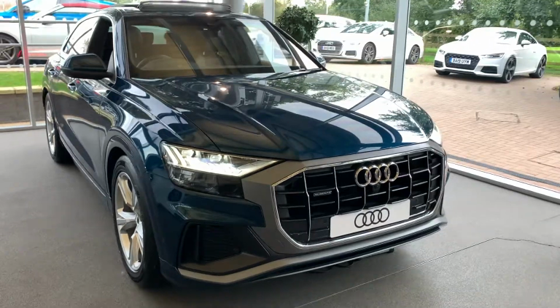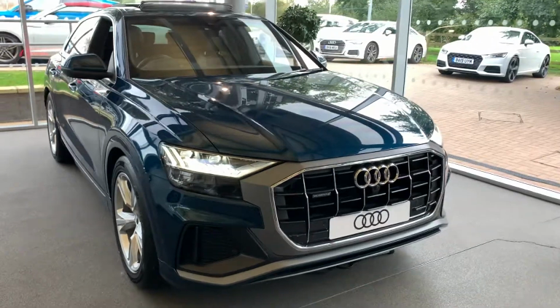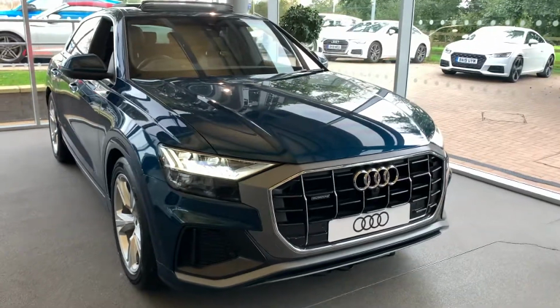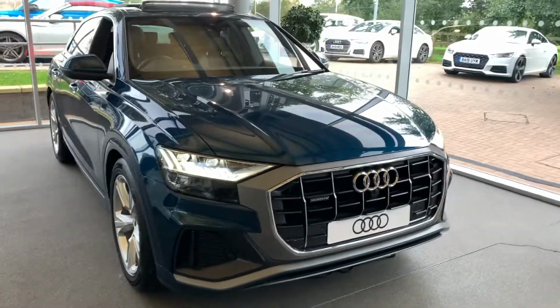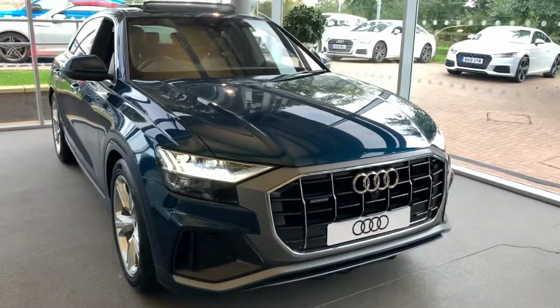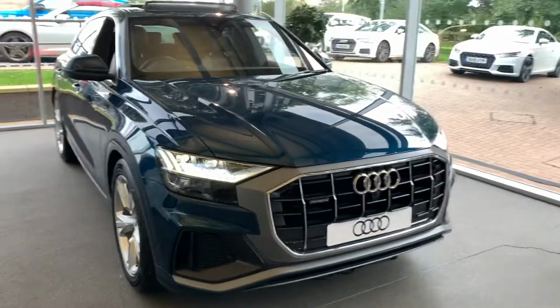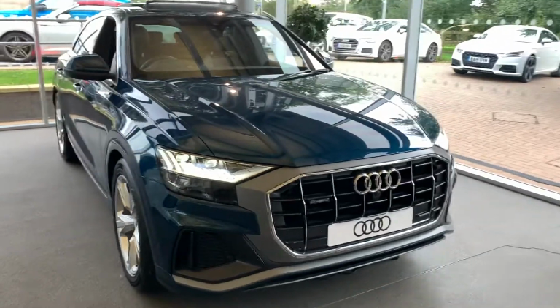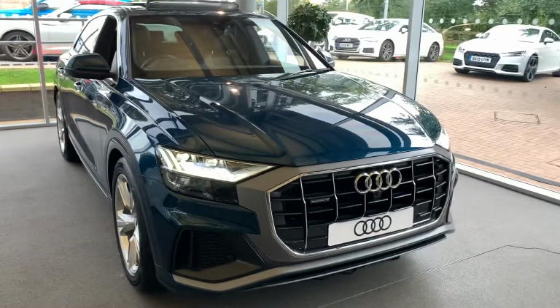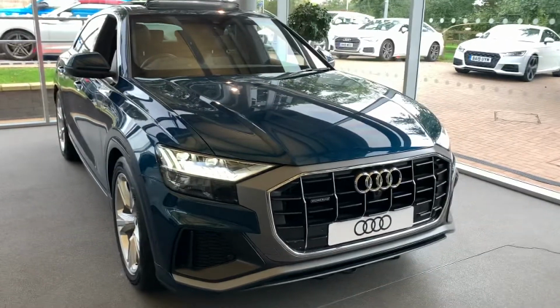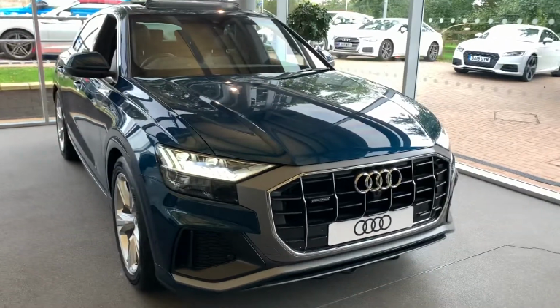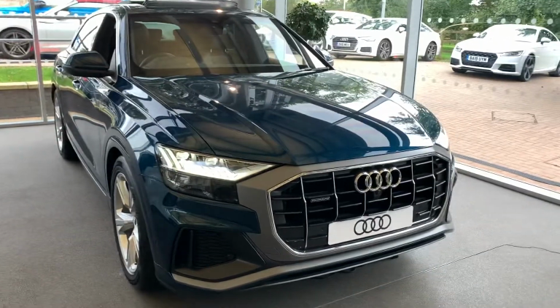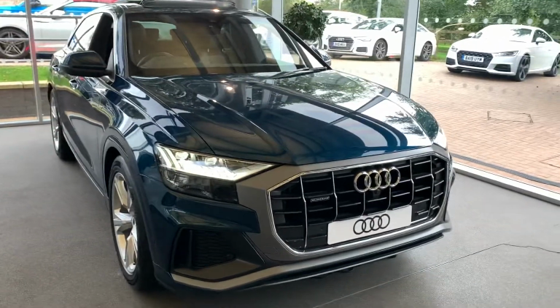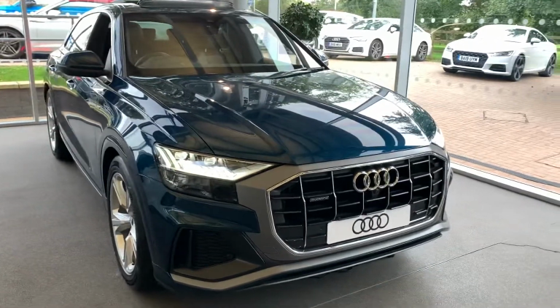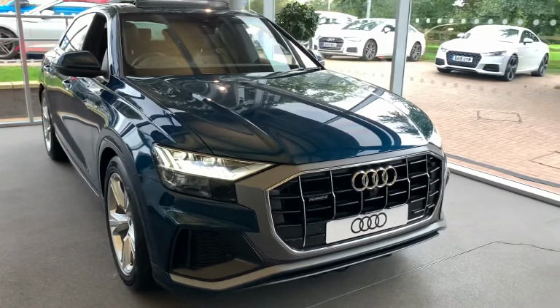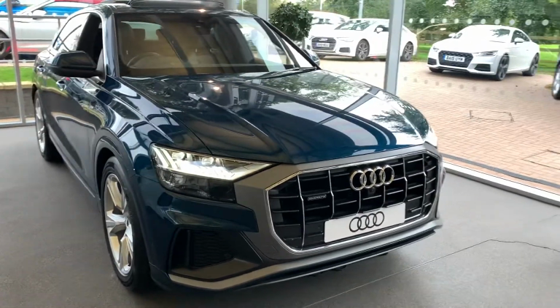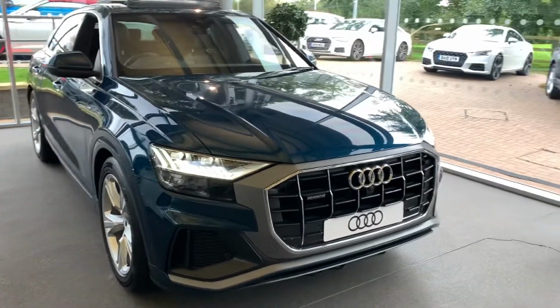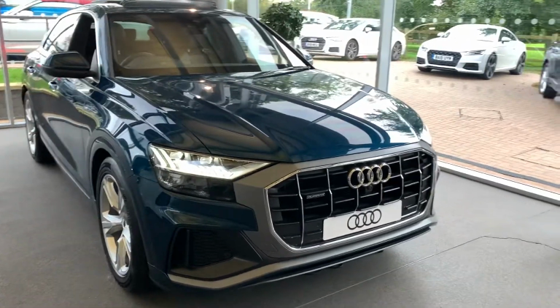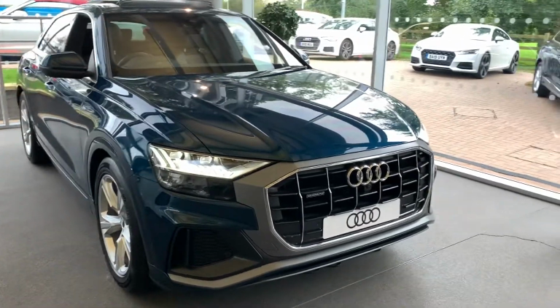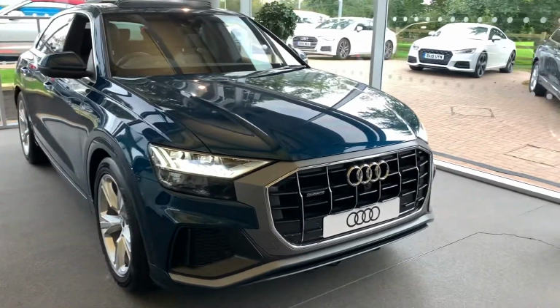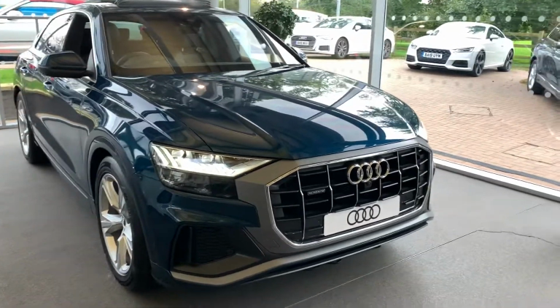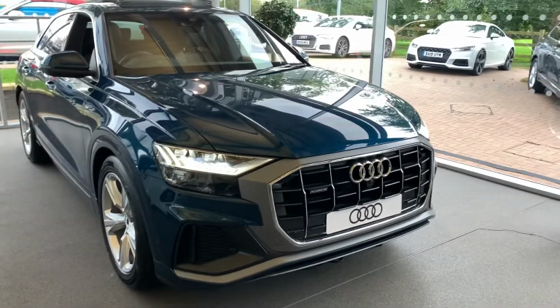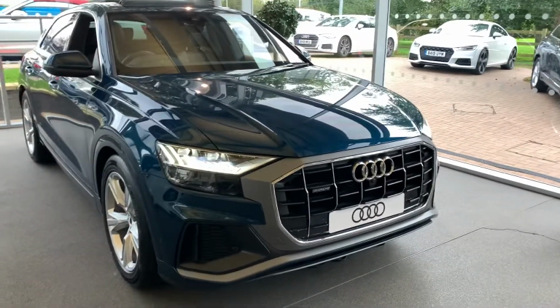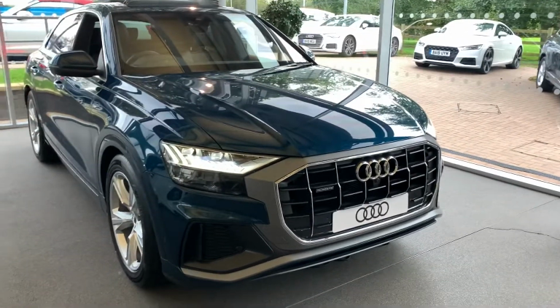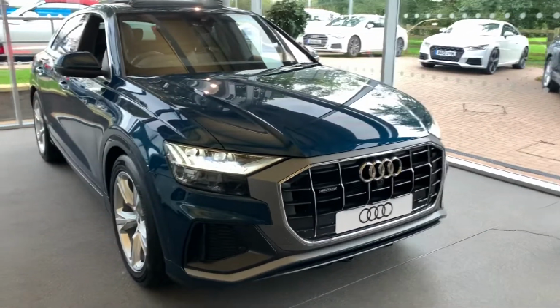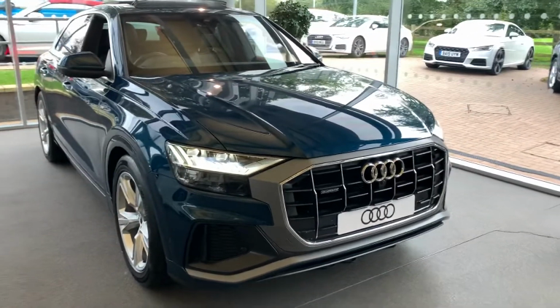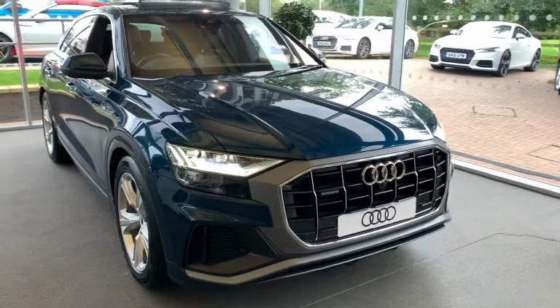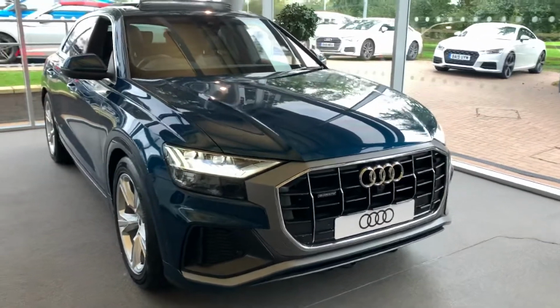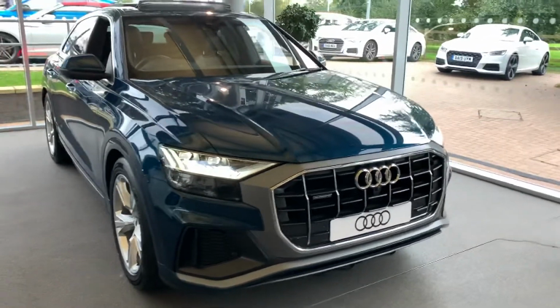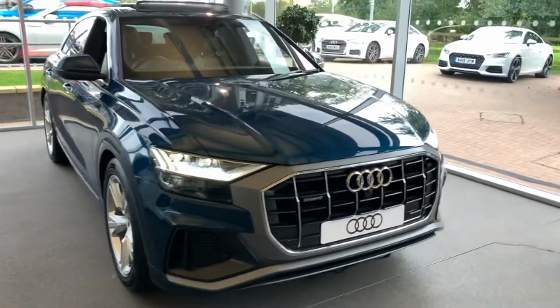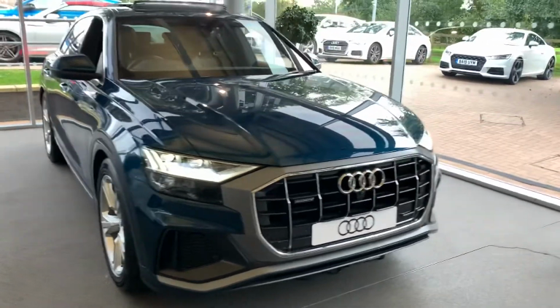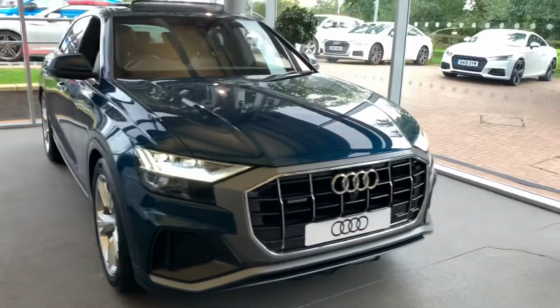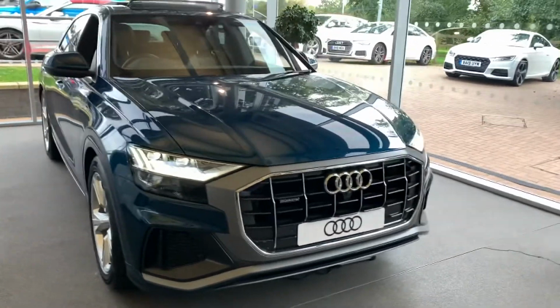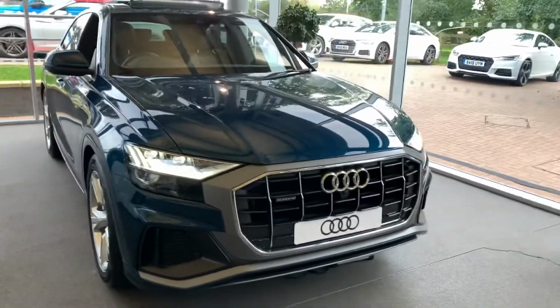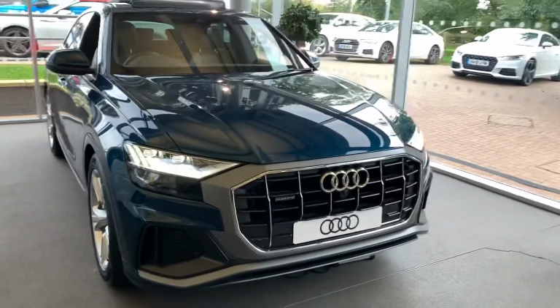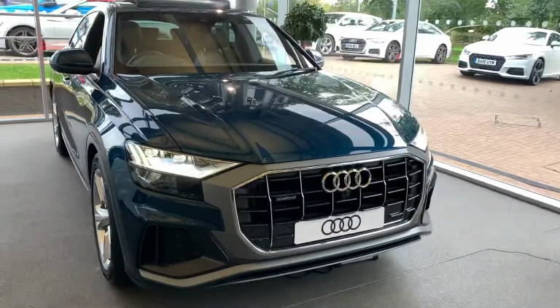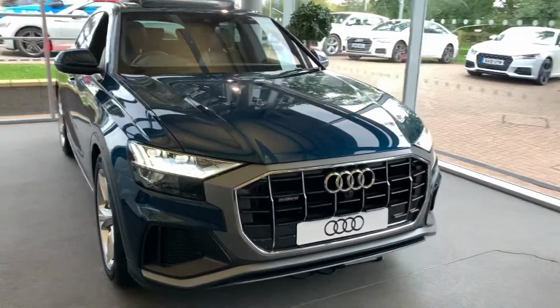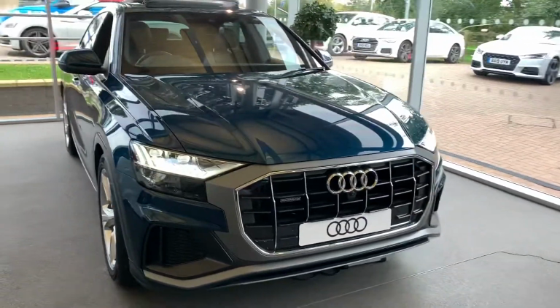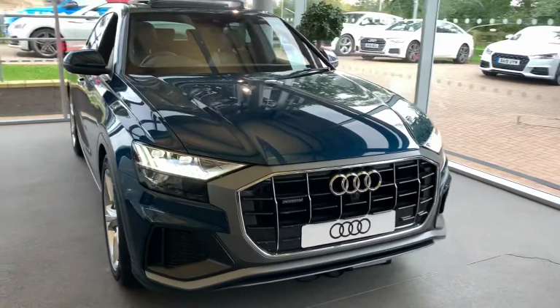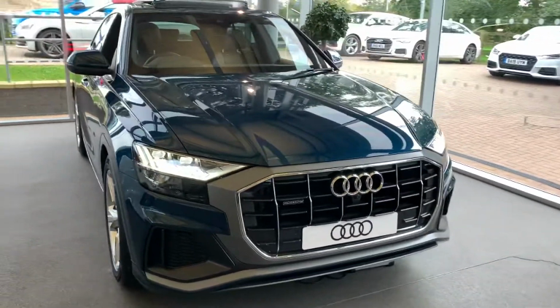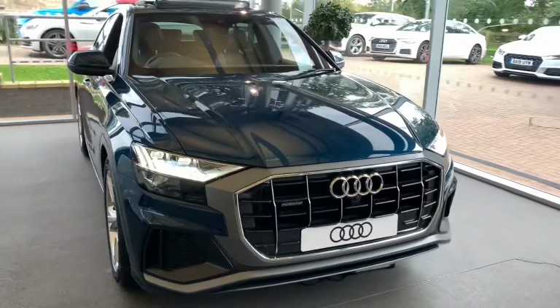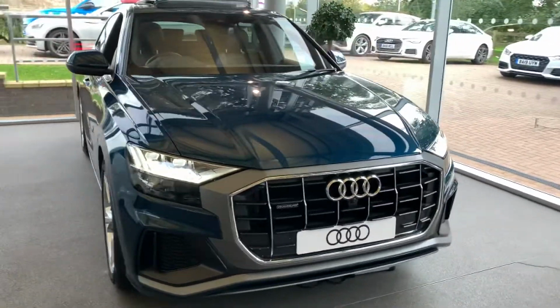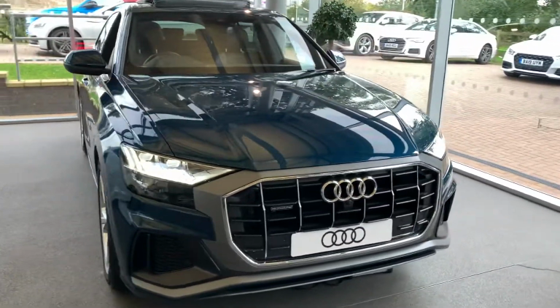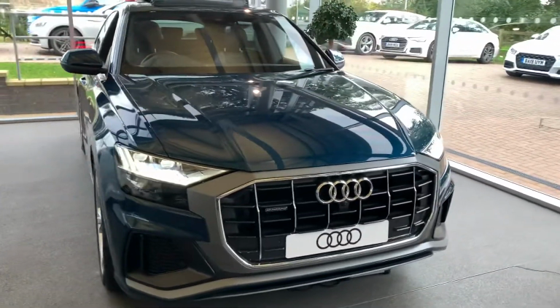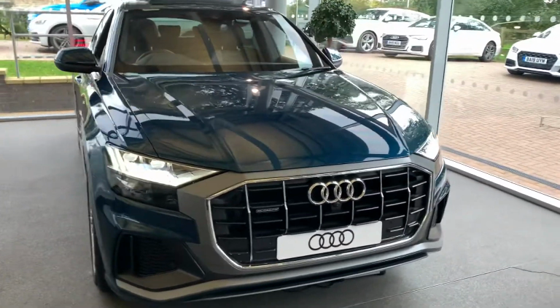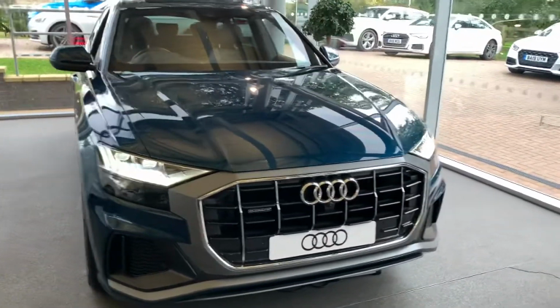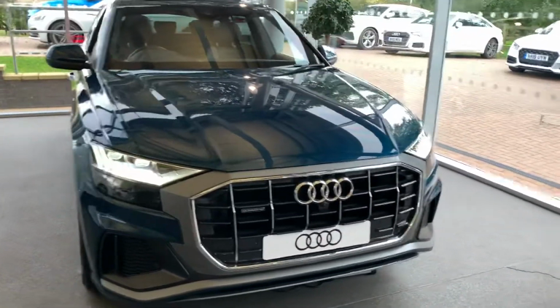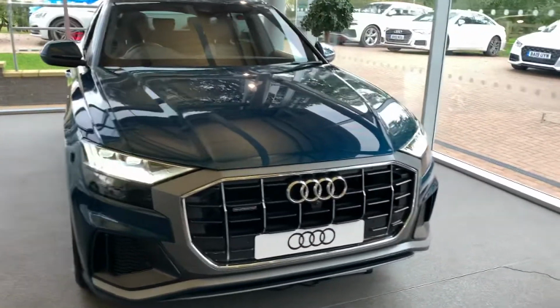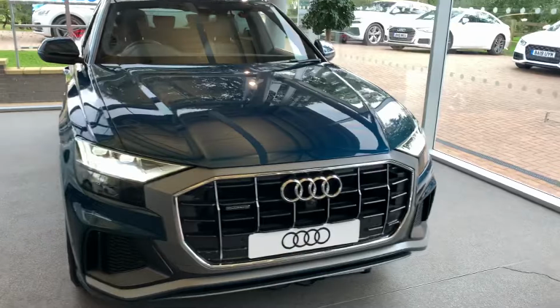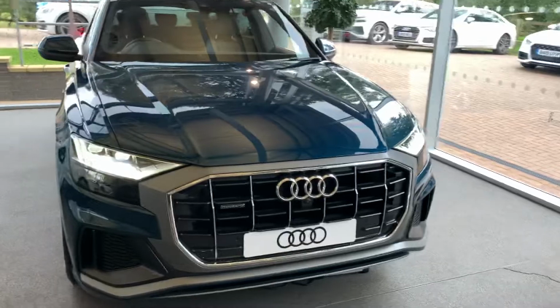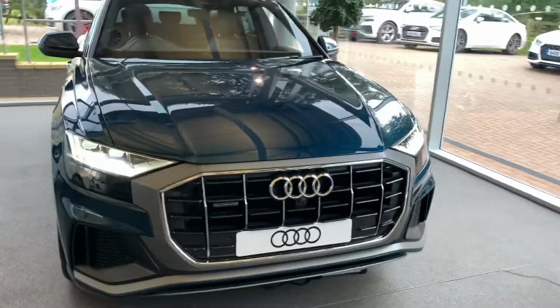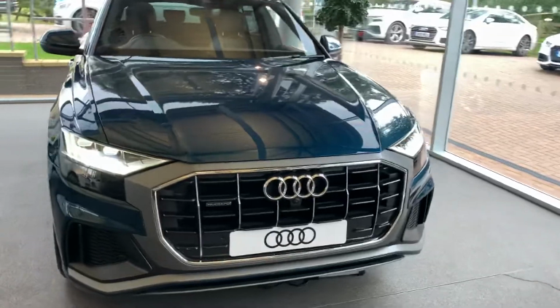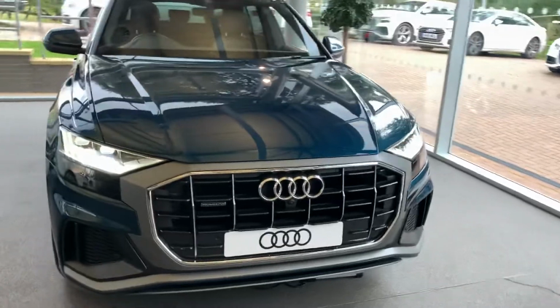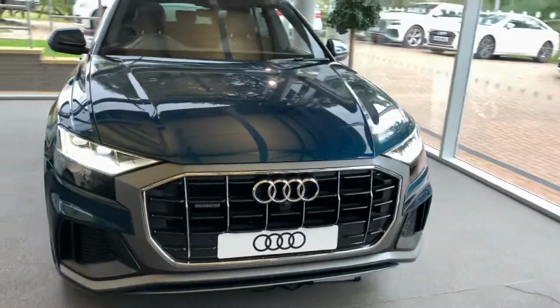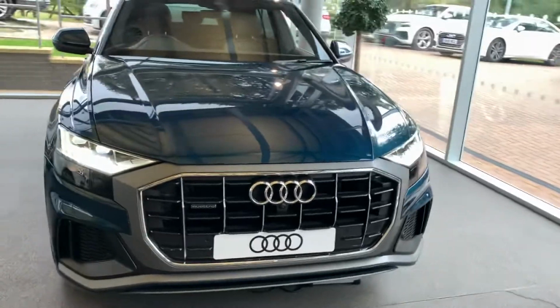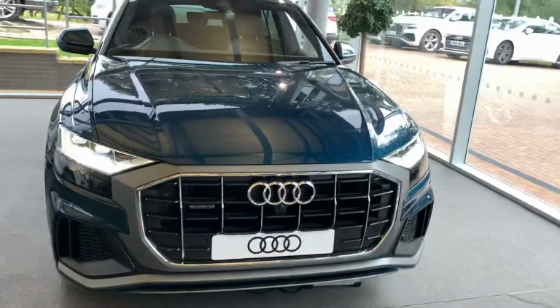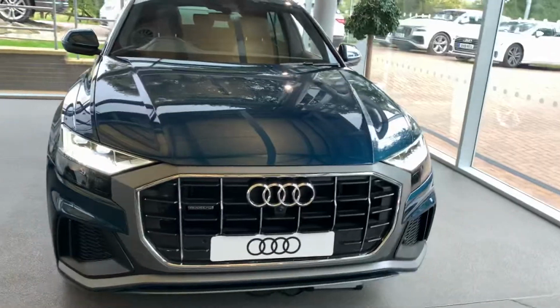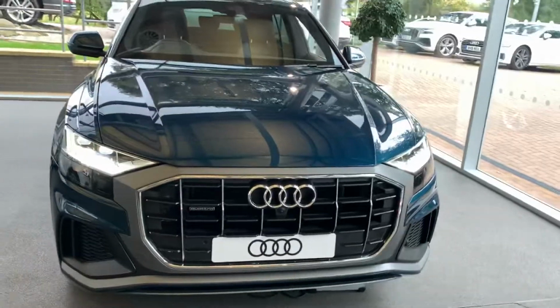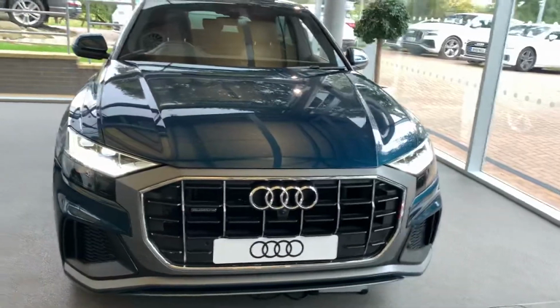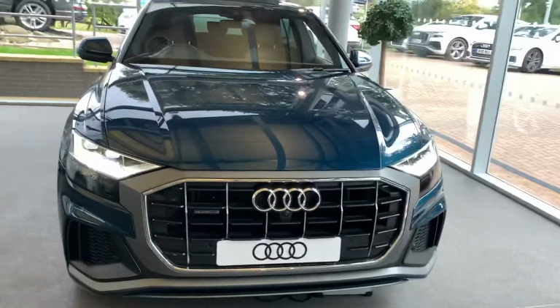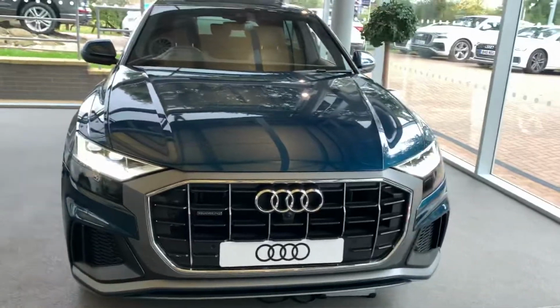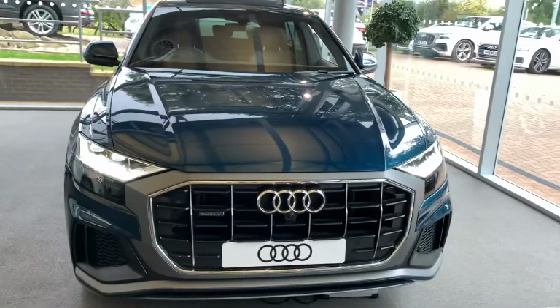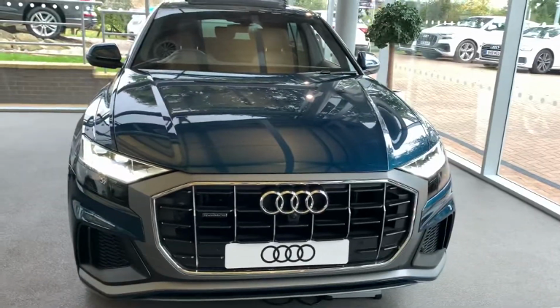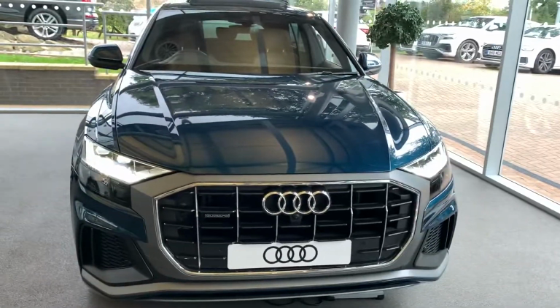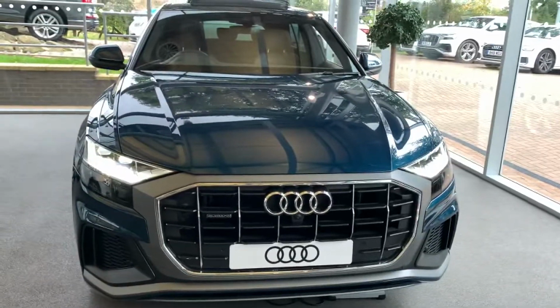Hi and welcome to Stafford Audi. I'd just like to give you a quick walk around this brand new Audi Q8 we currently have in our showroom.